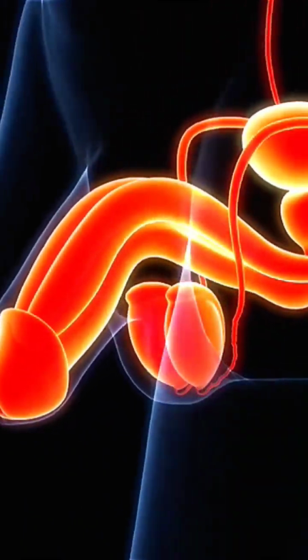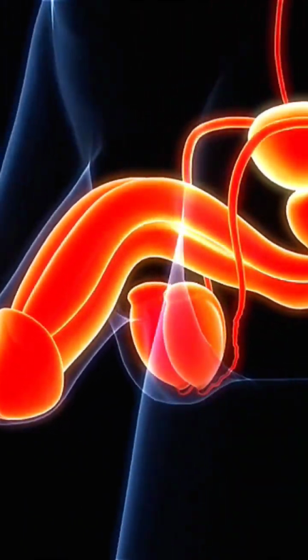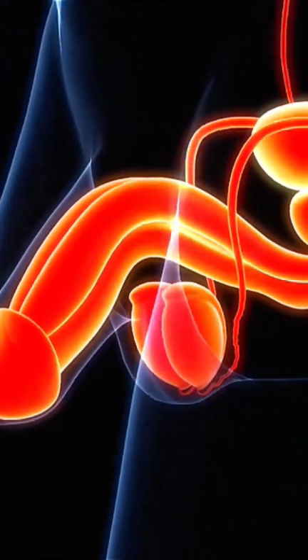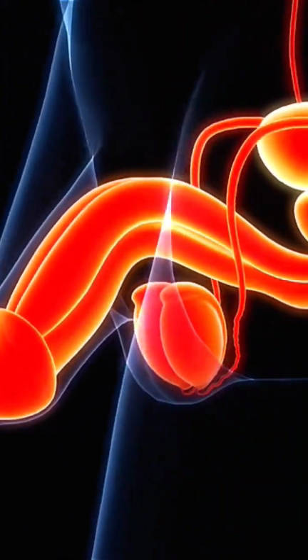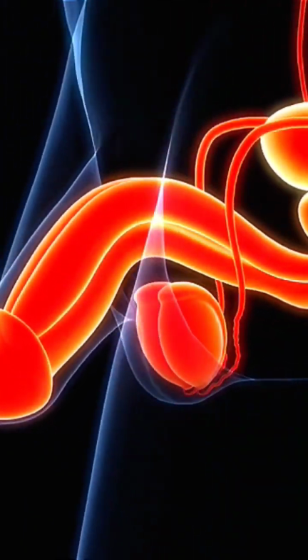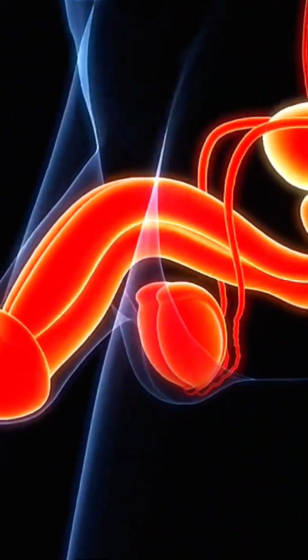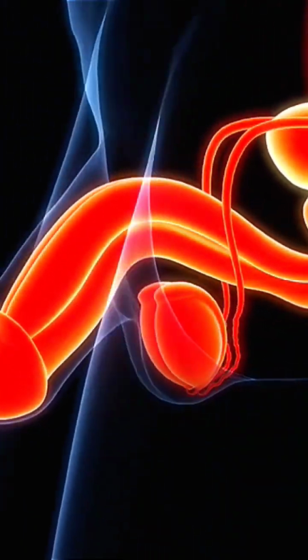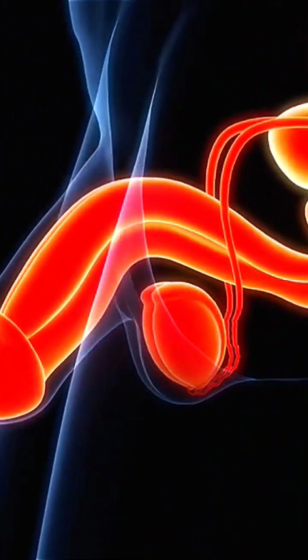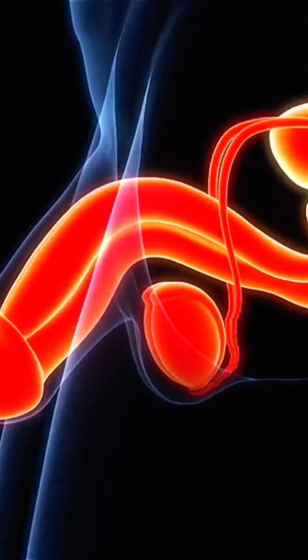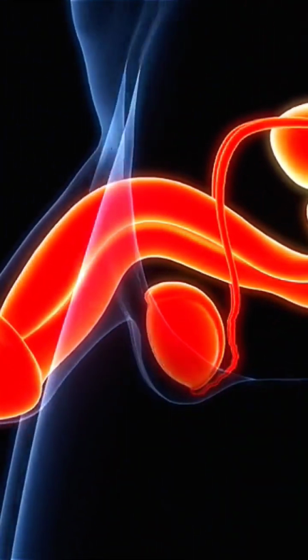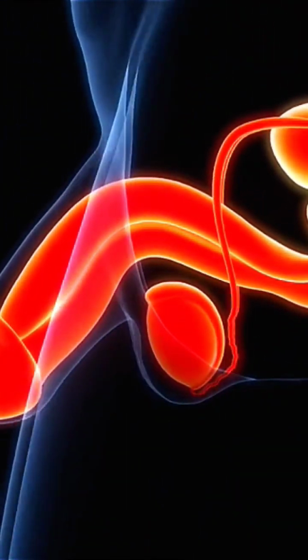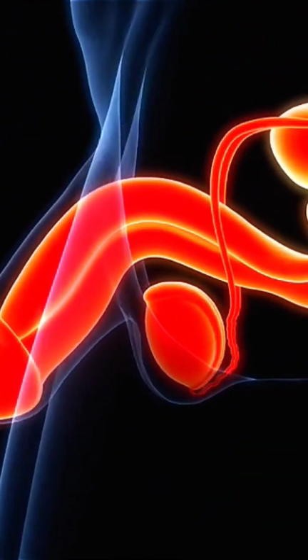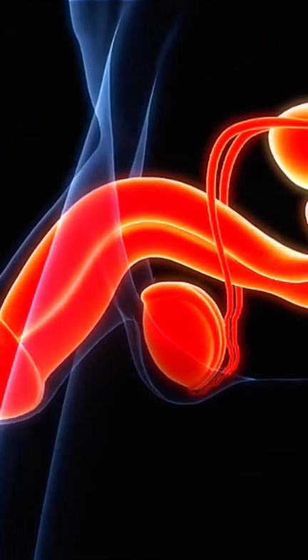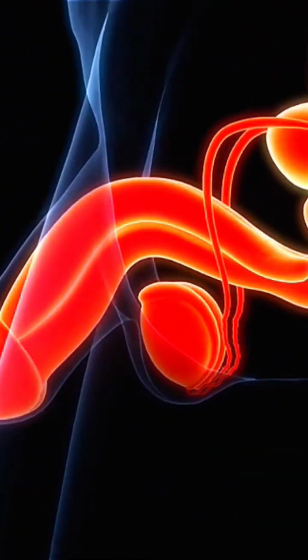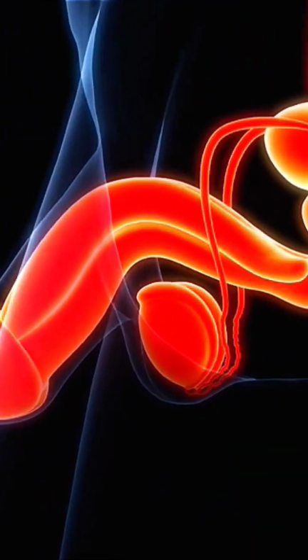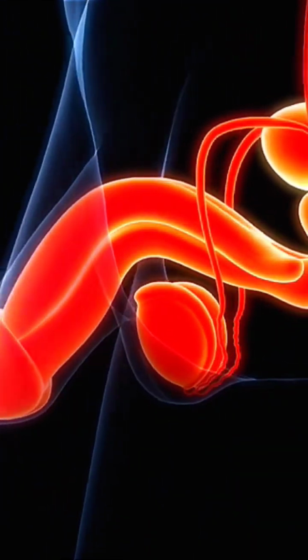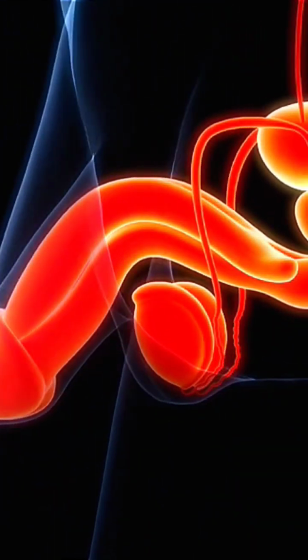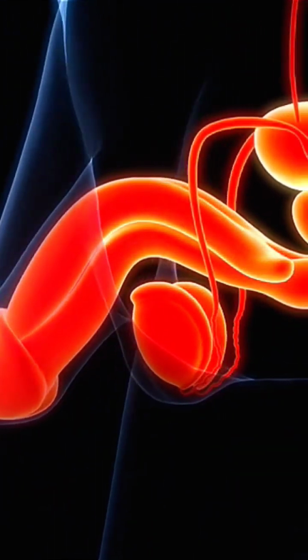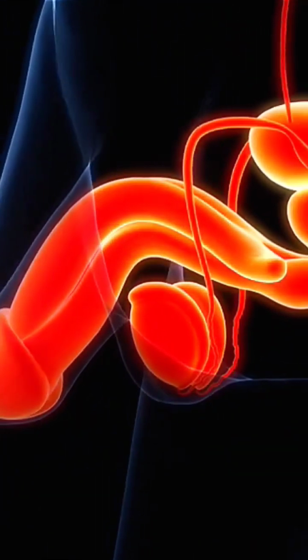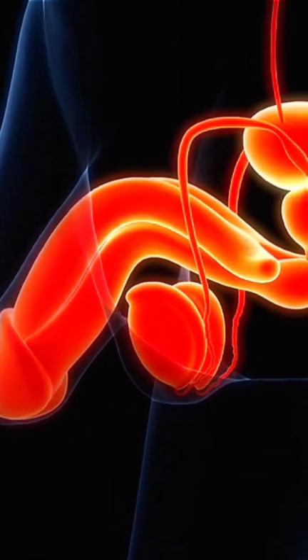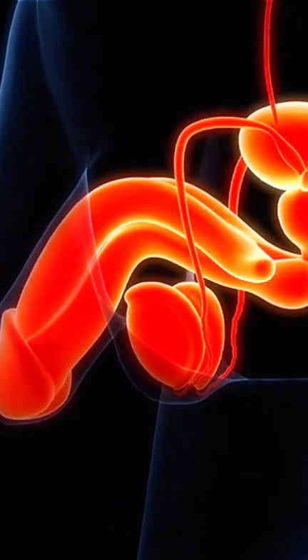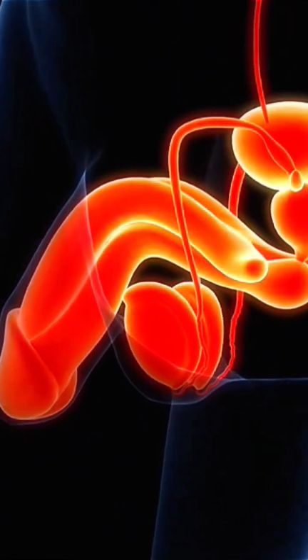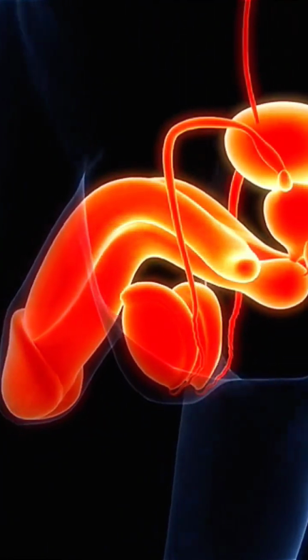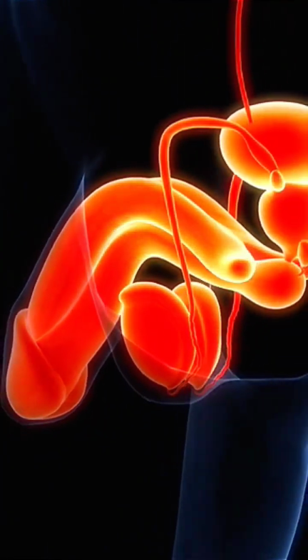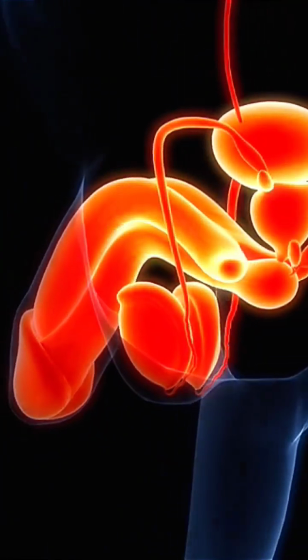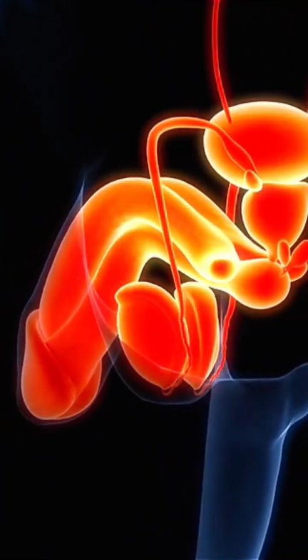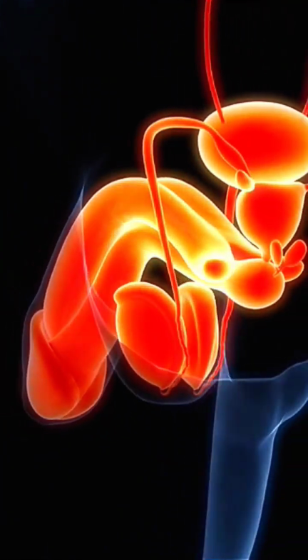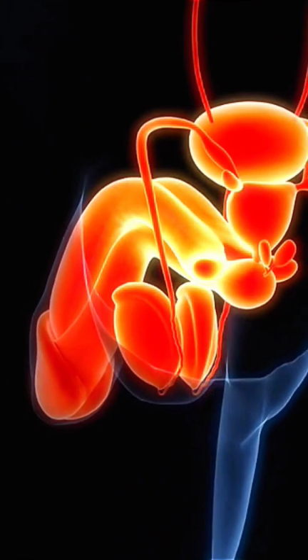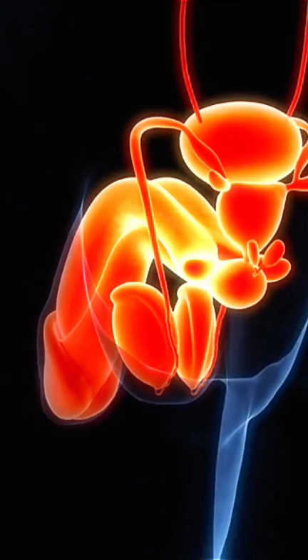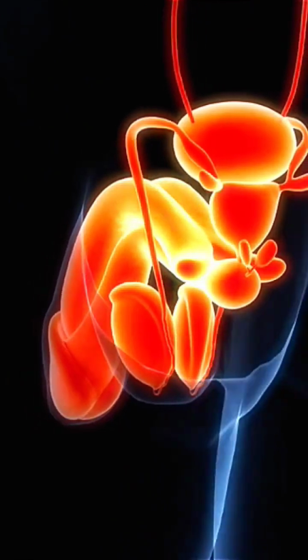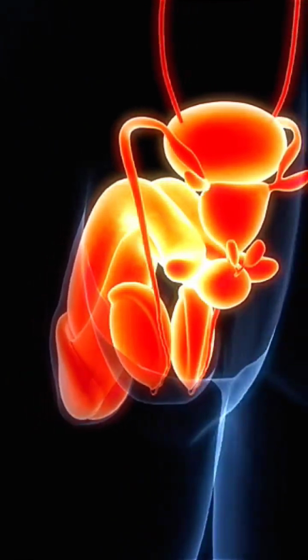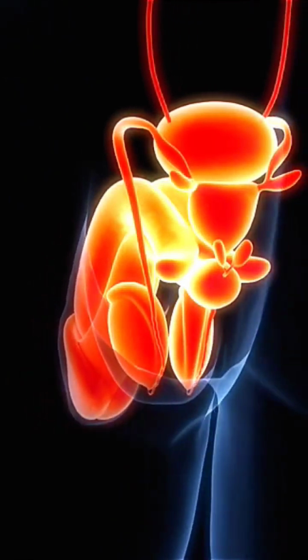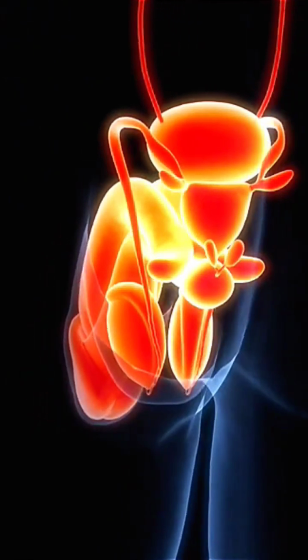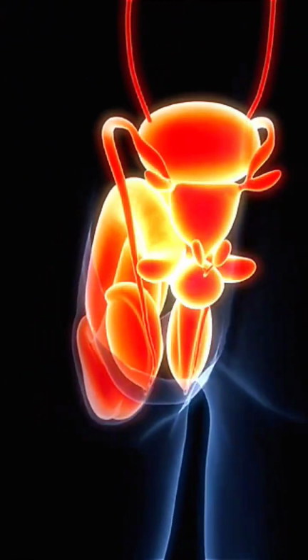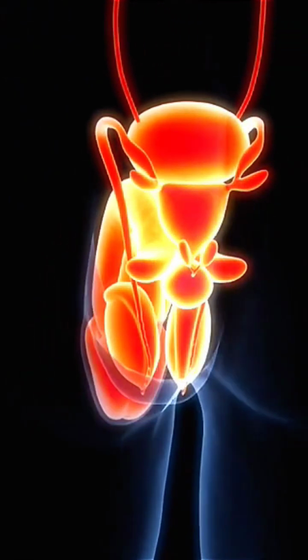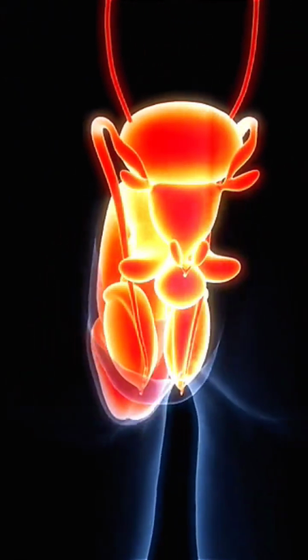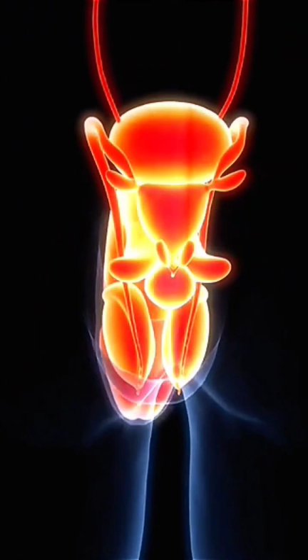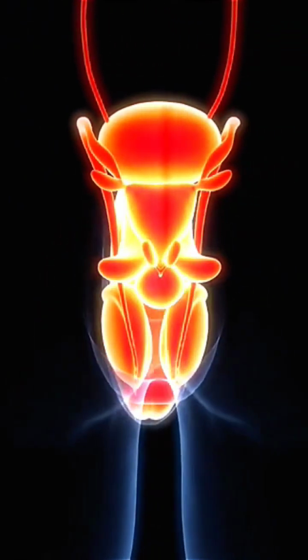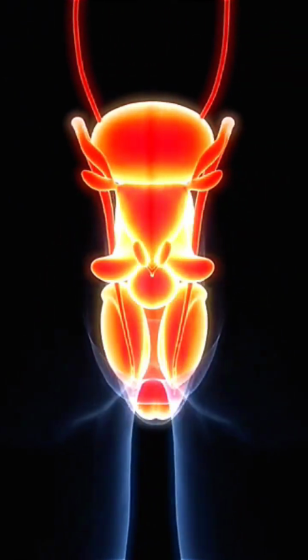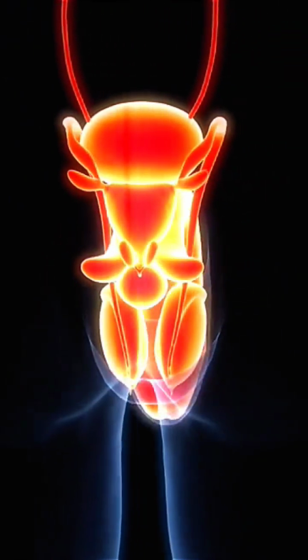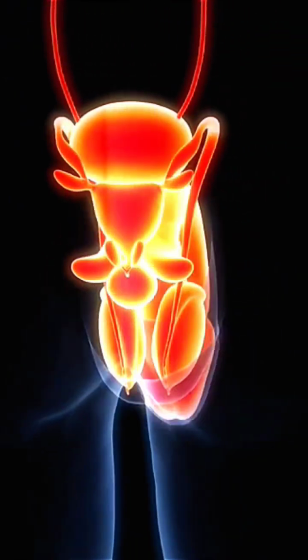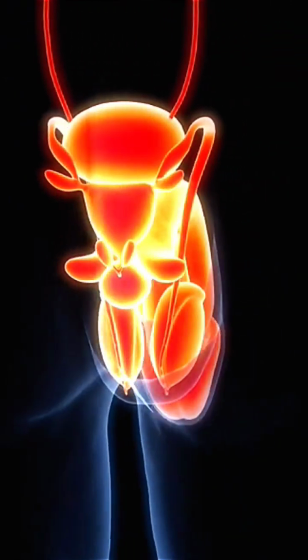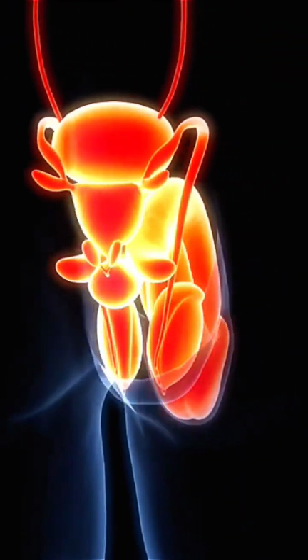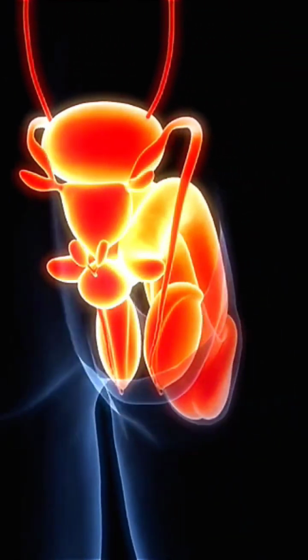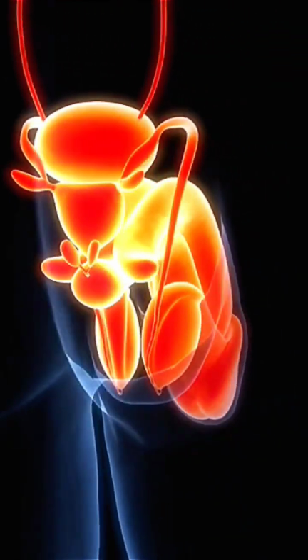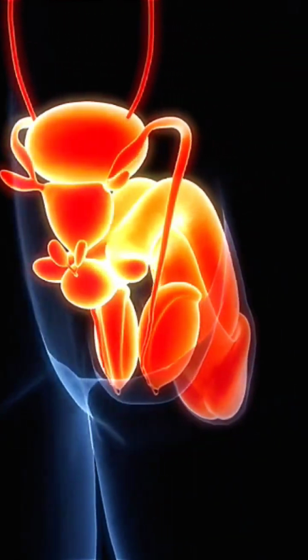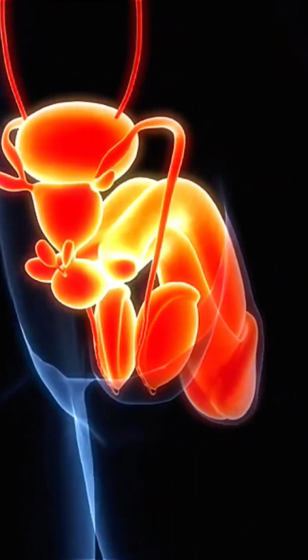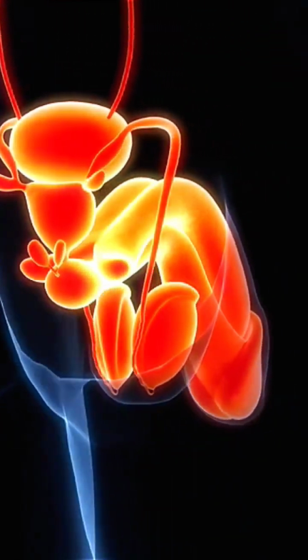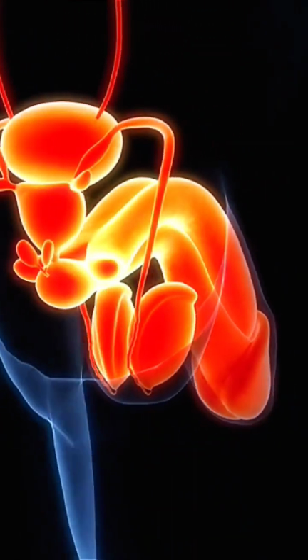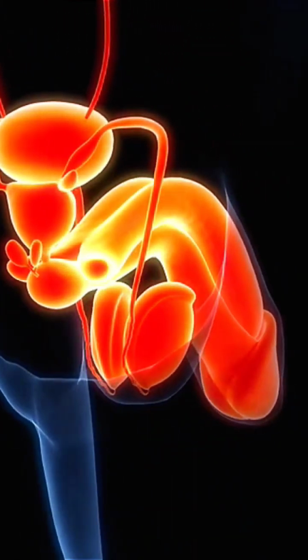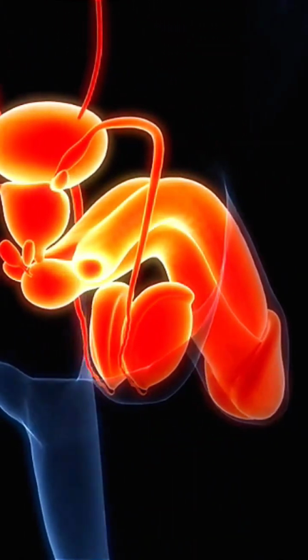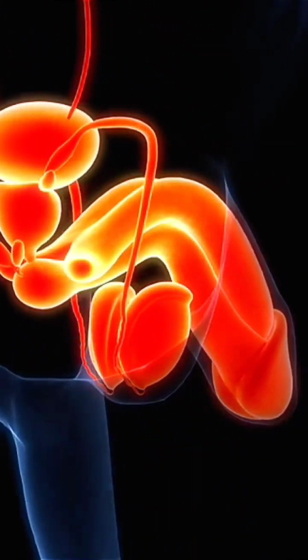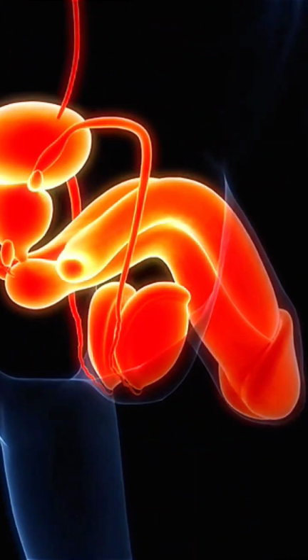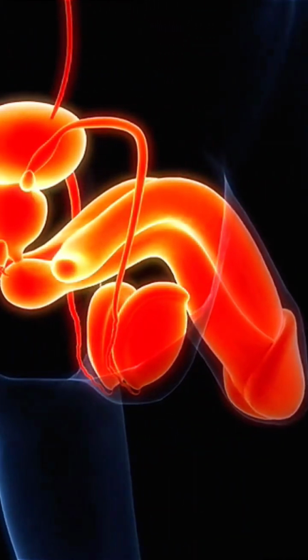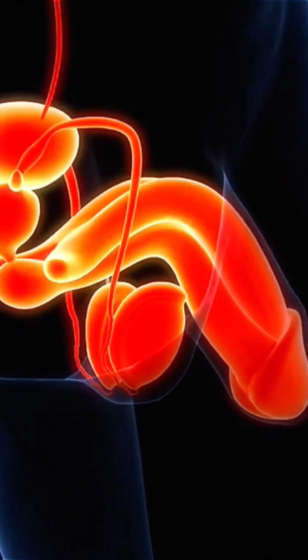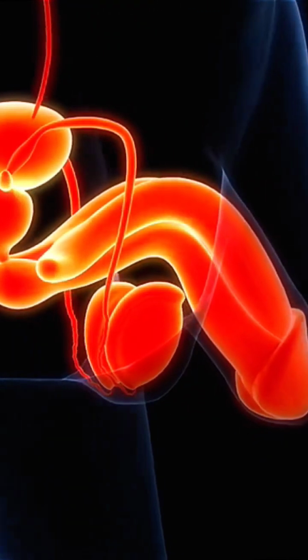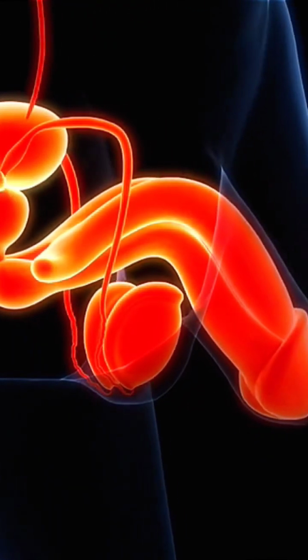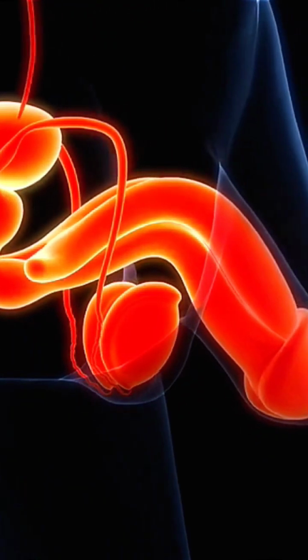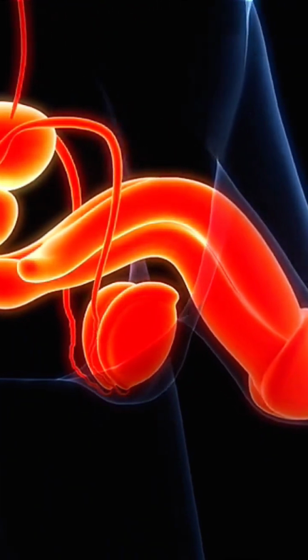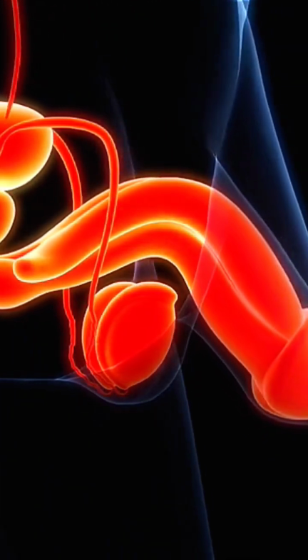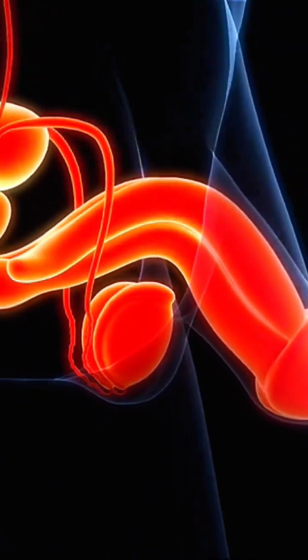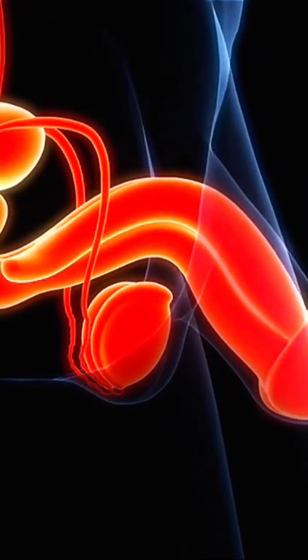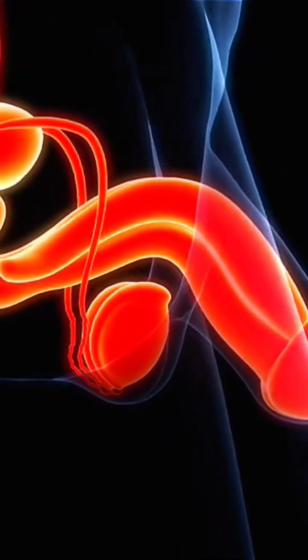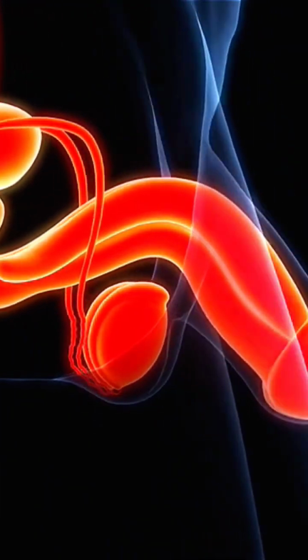The prostate, the penis, seminal vesicles, and testicles are all components of the male reproductive system.